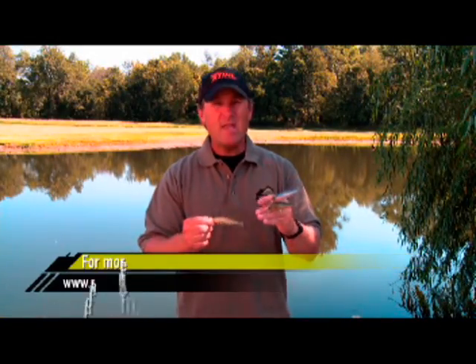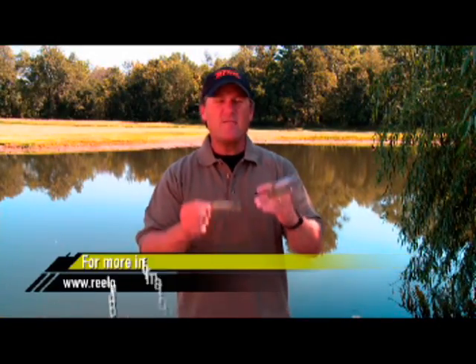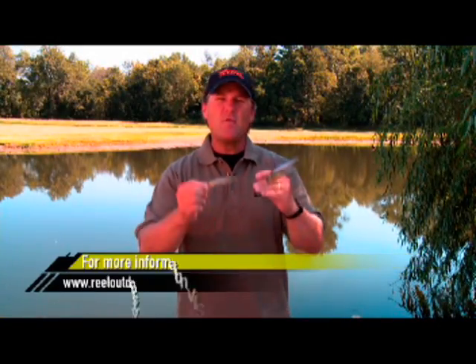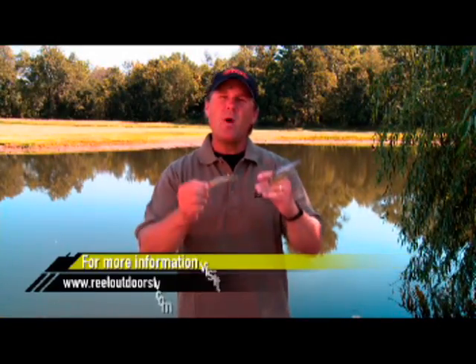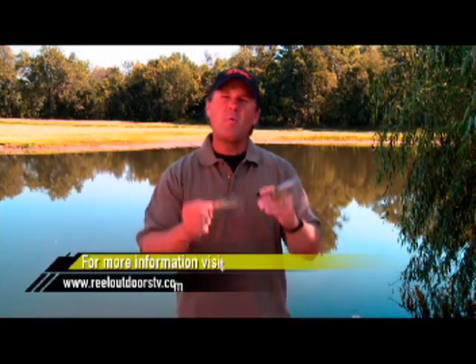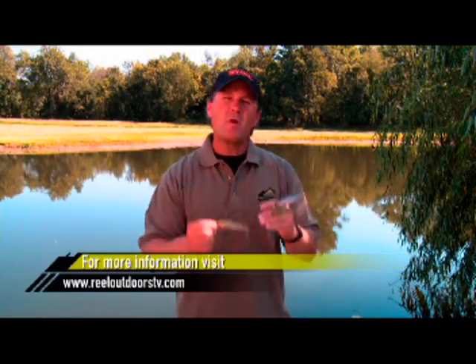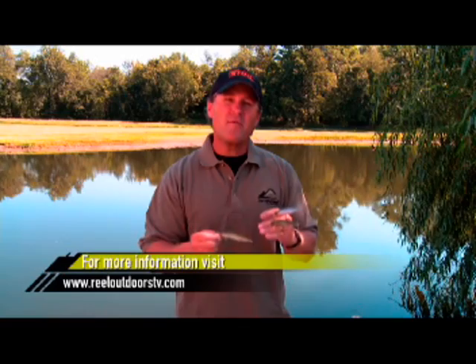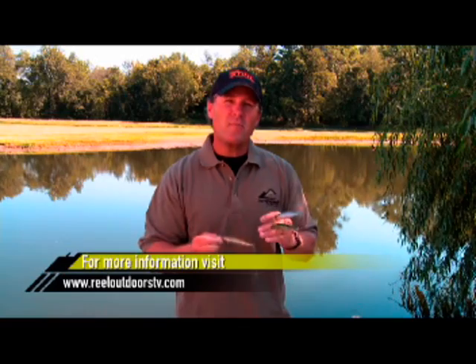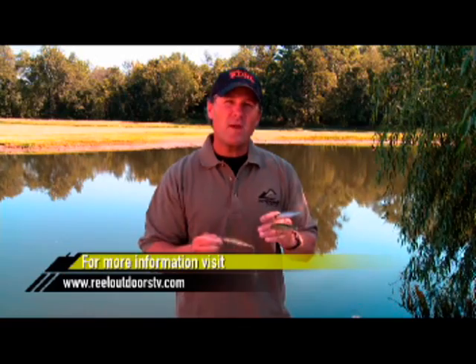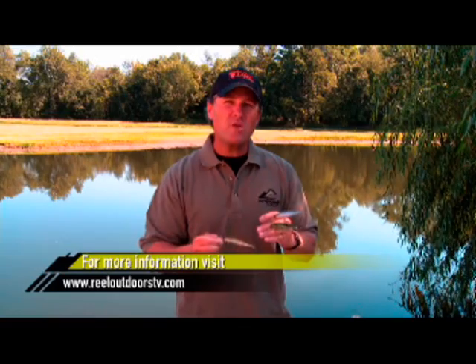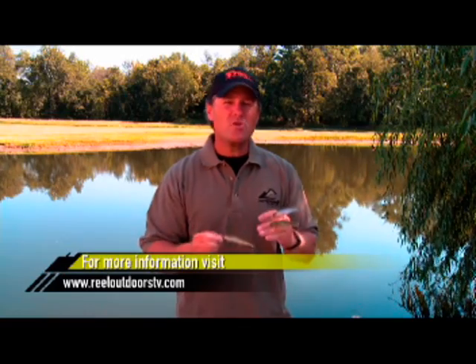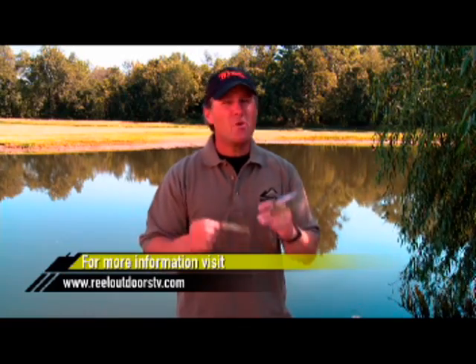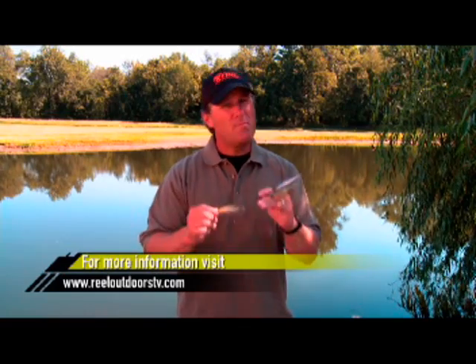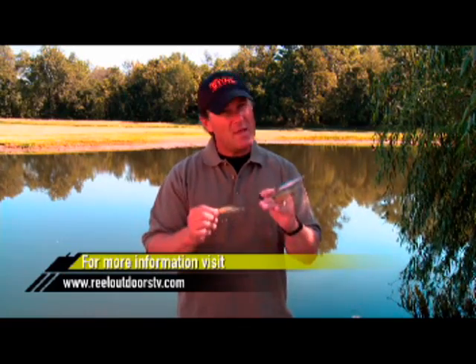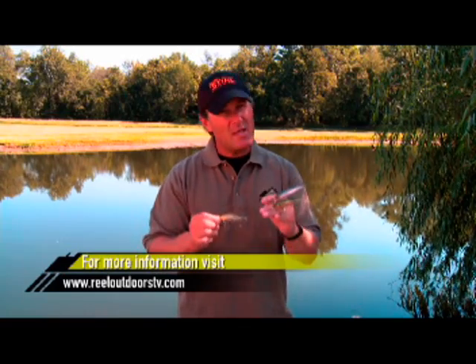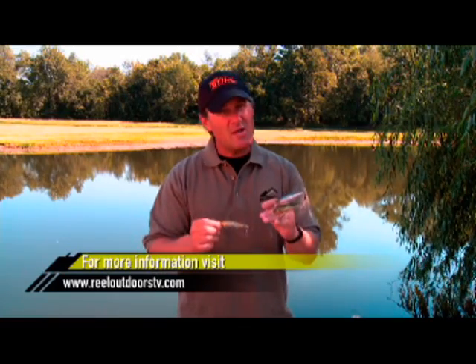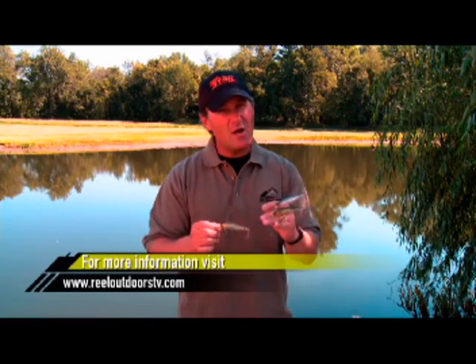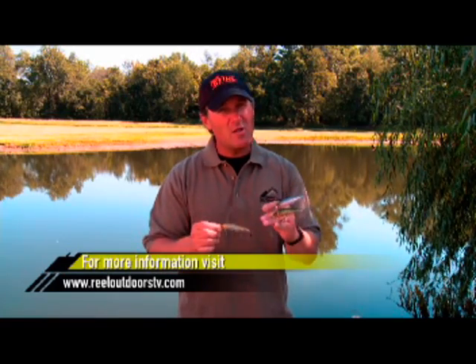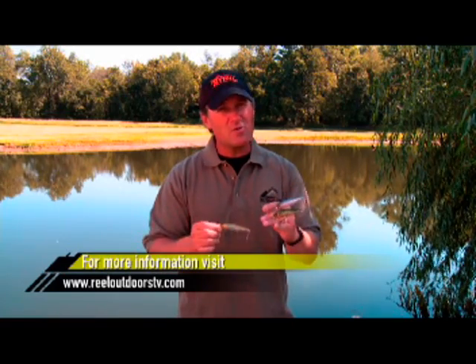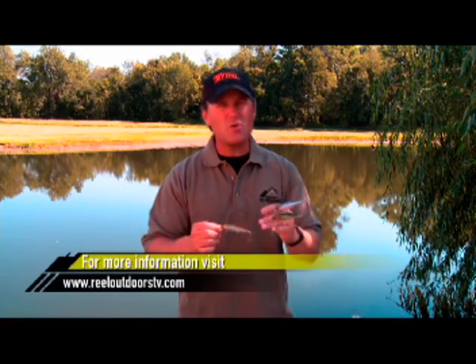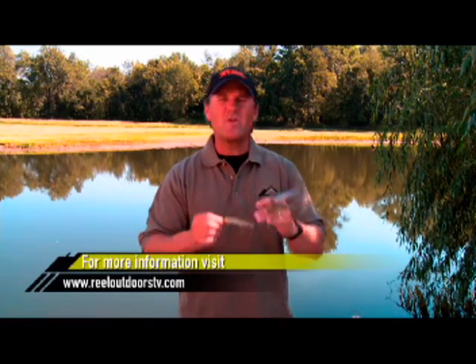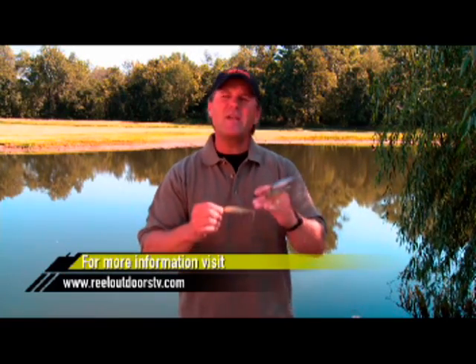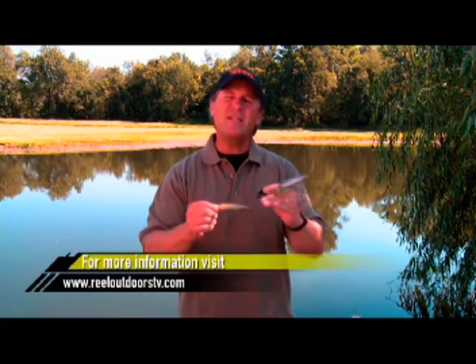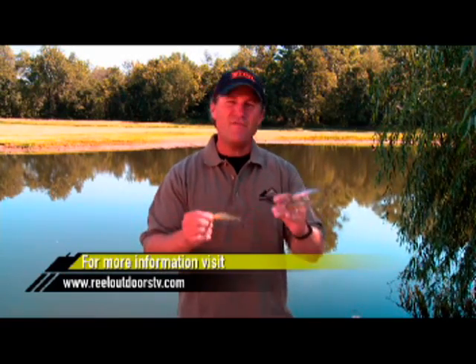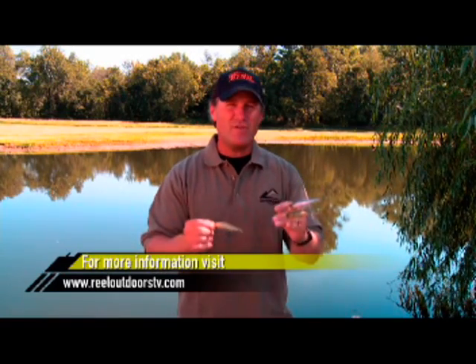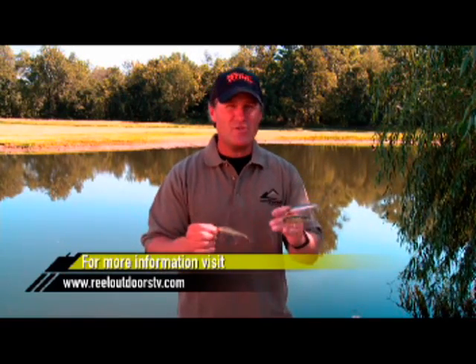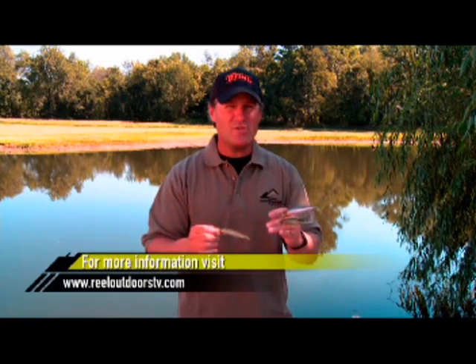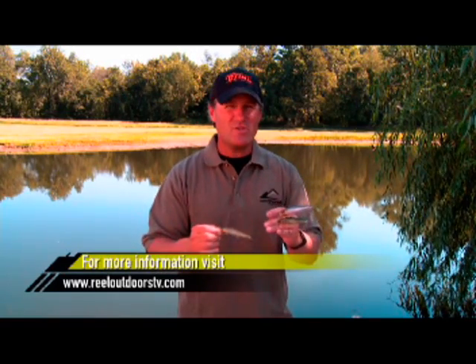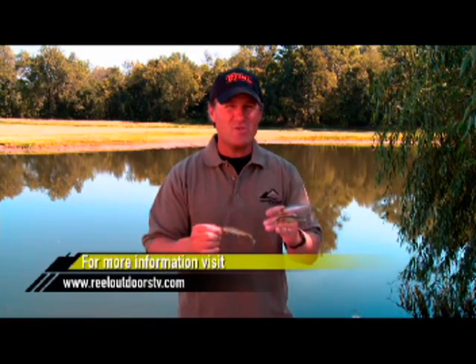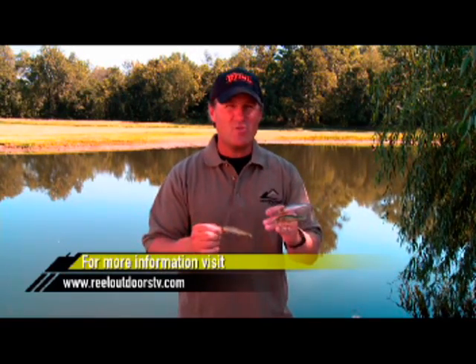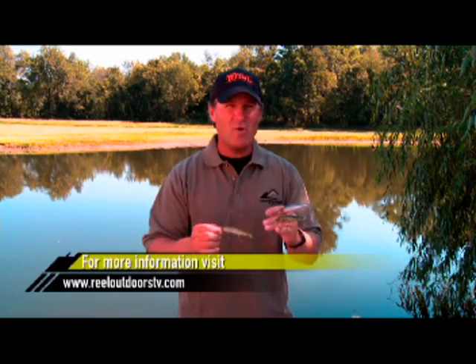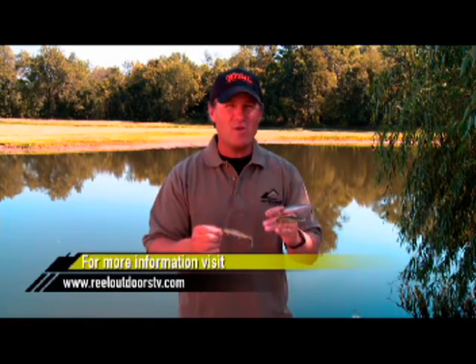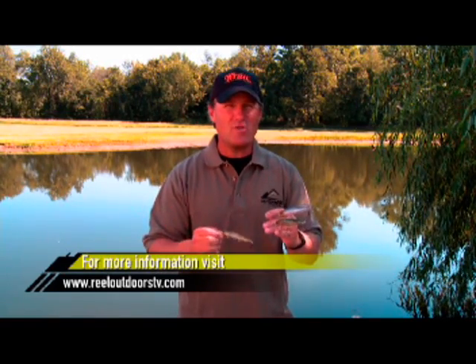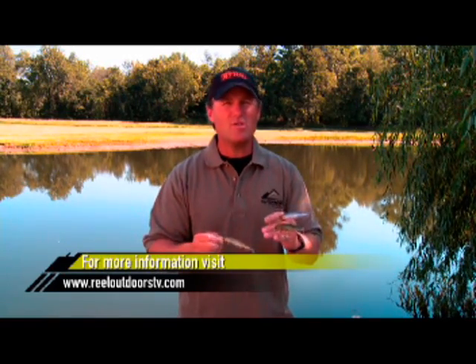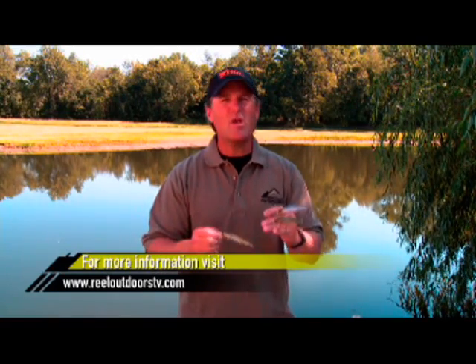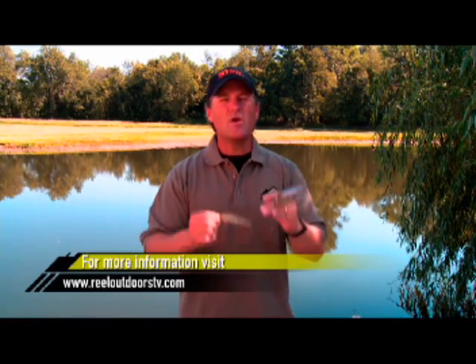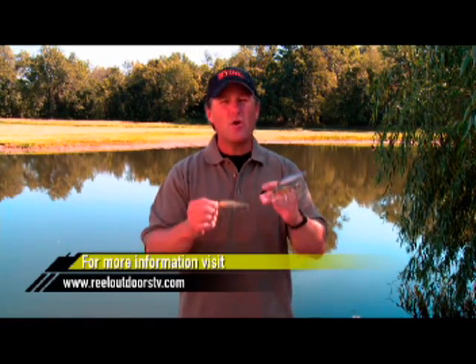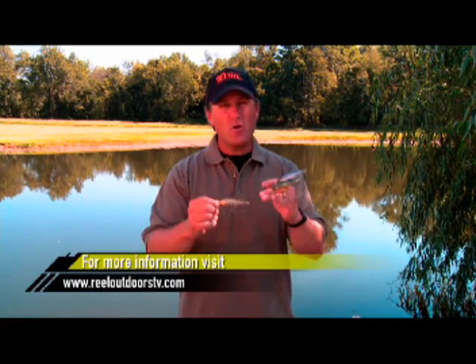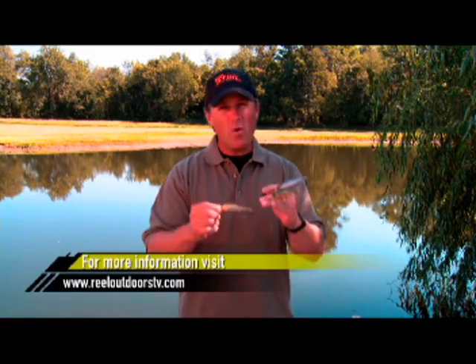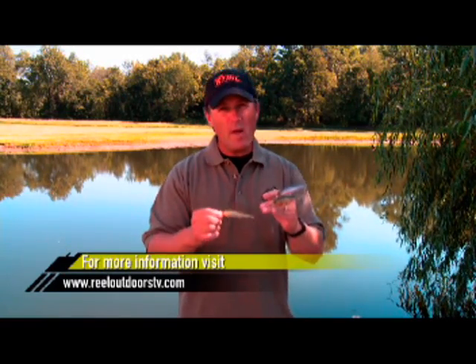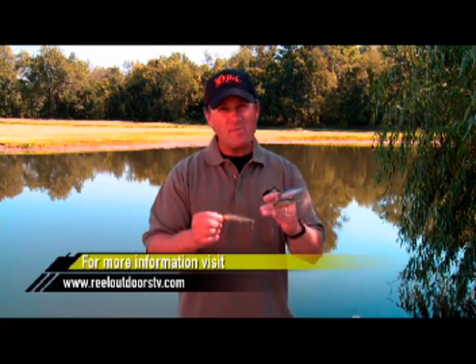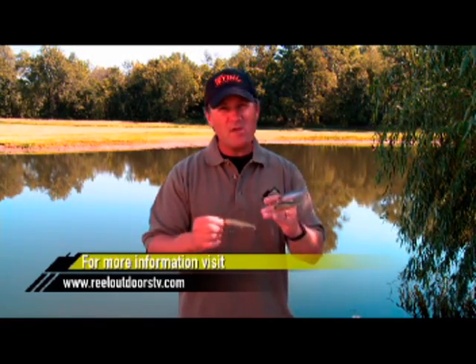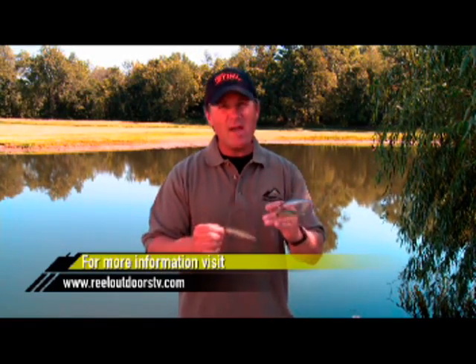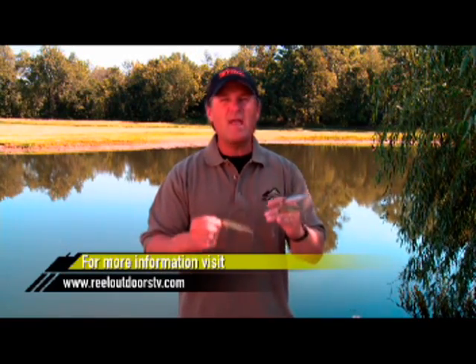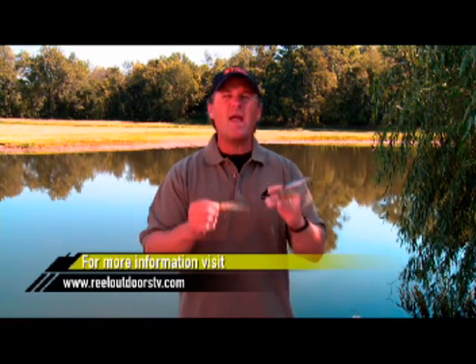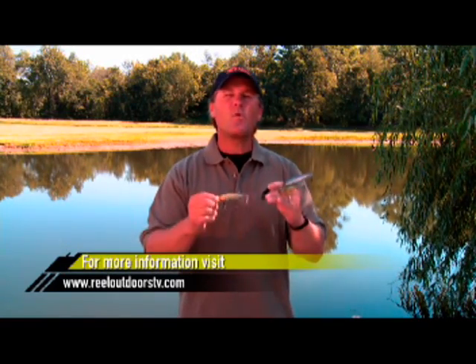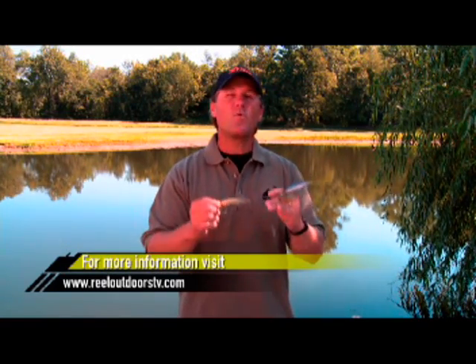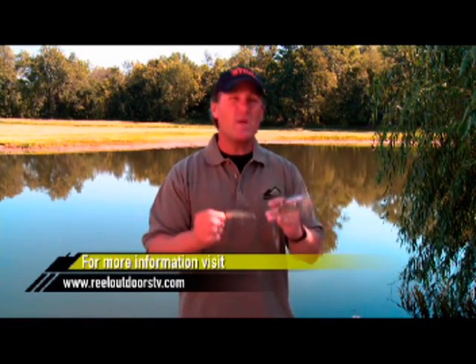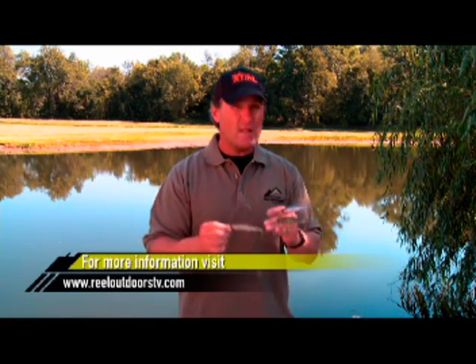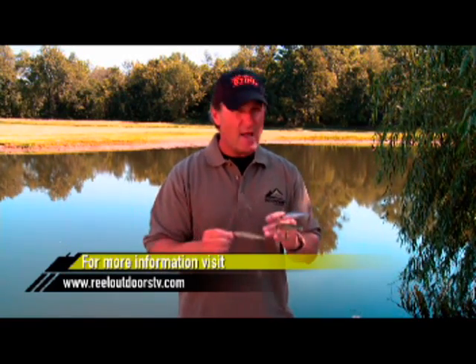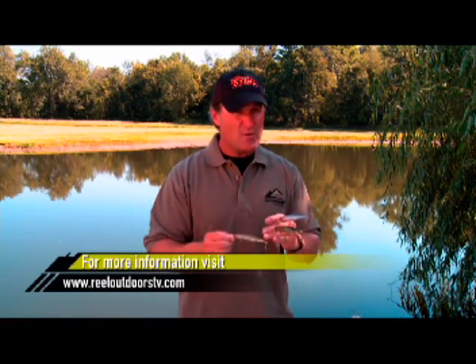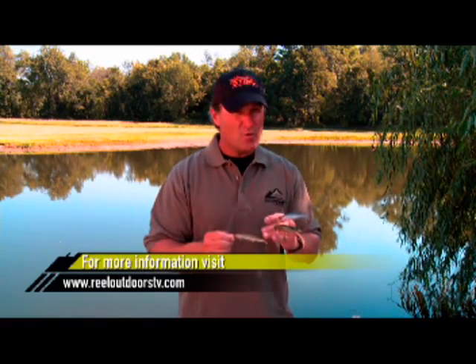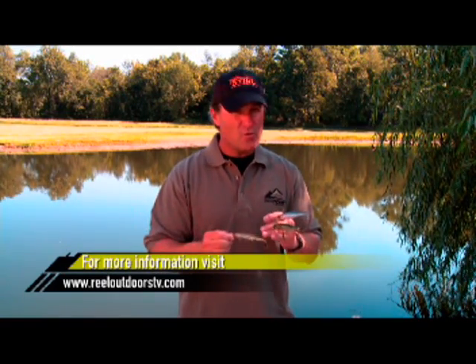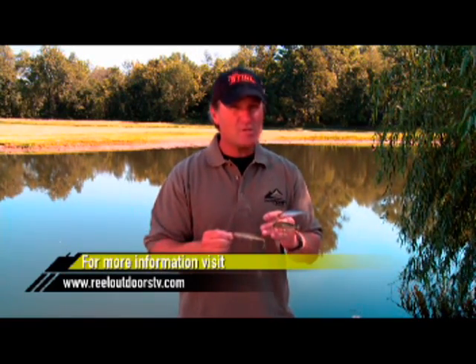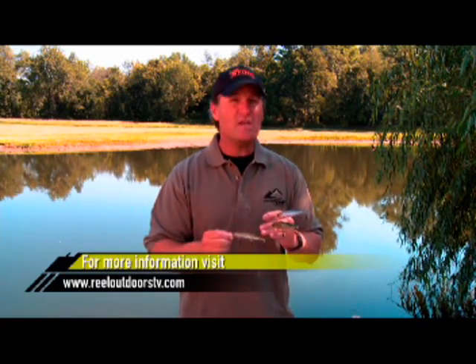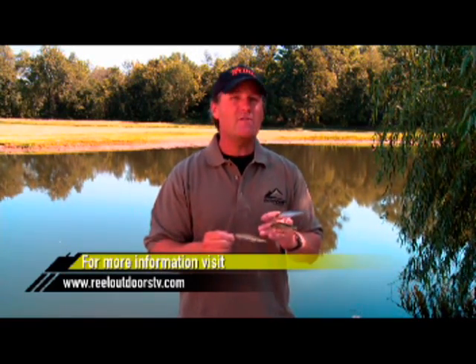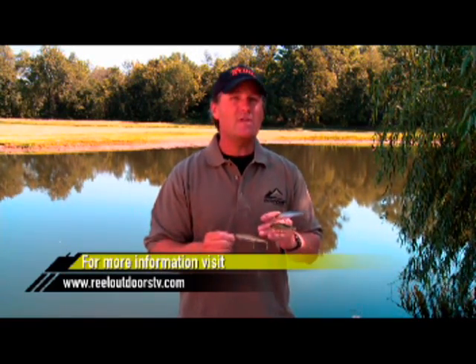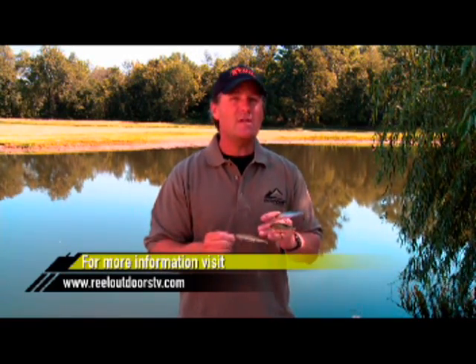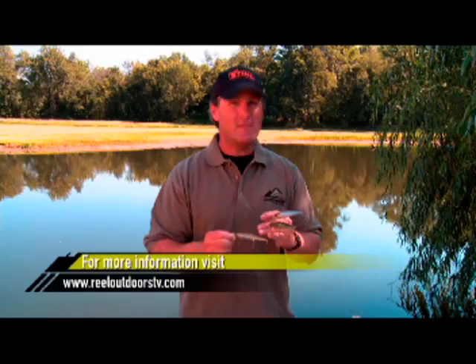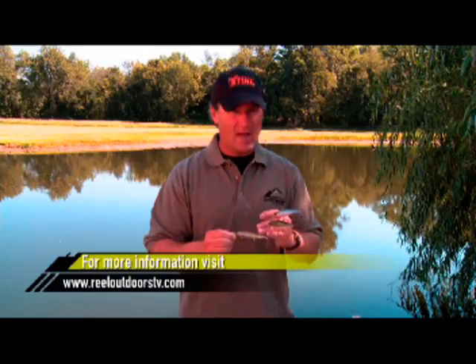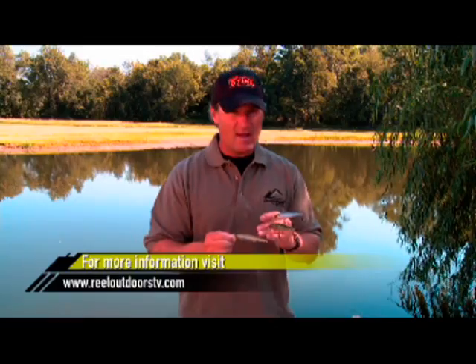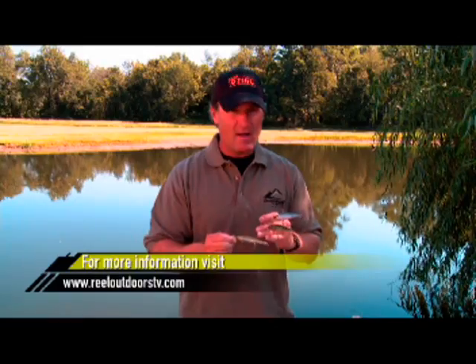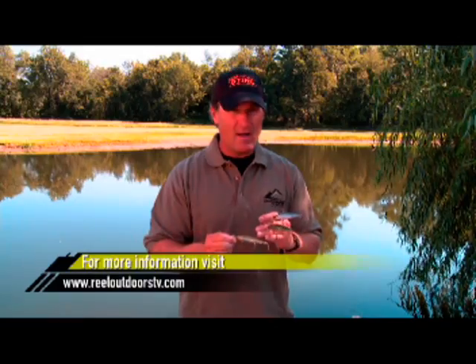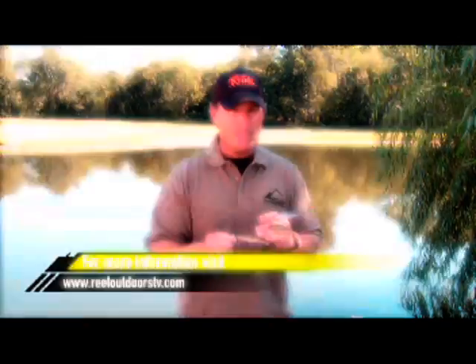If you want more information on picking colors or any fishing situations, go to our website at realoutdoorstv.com.